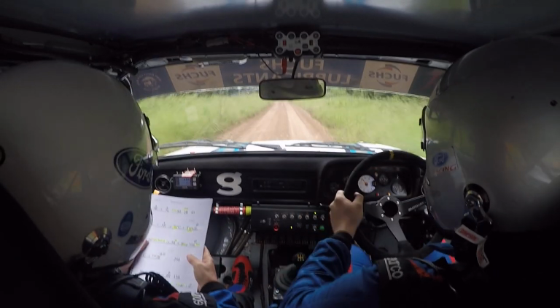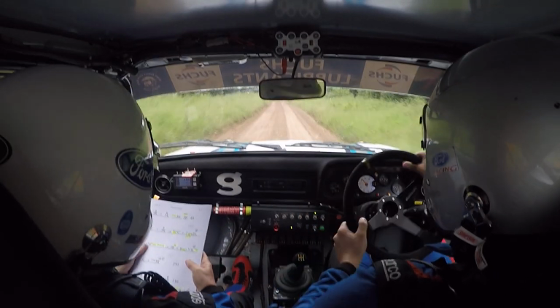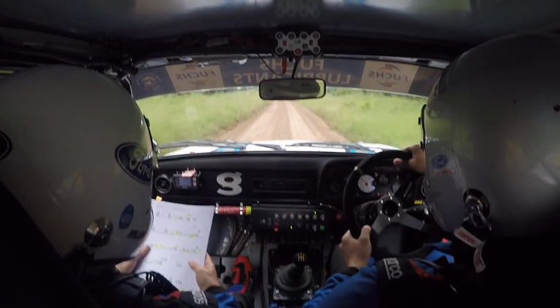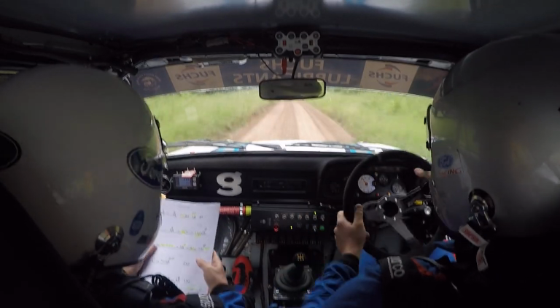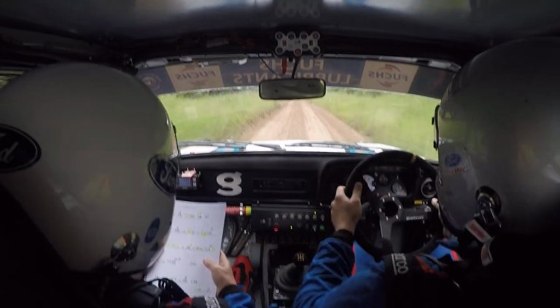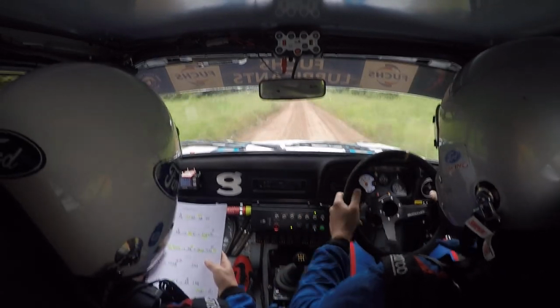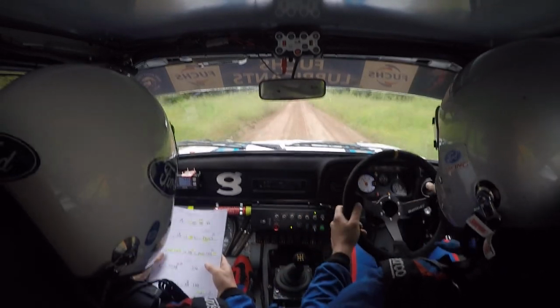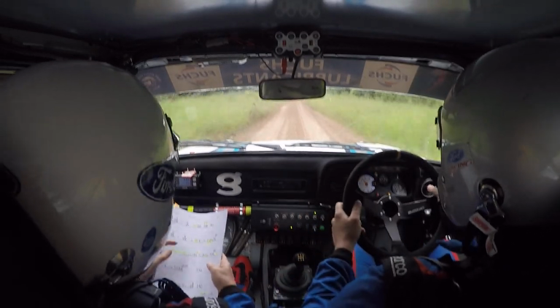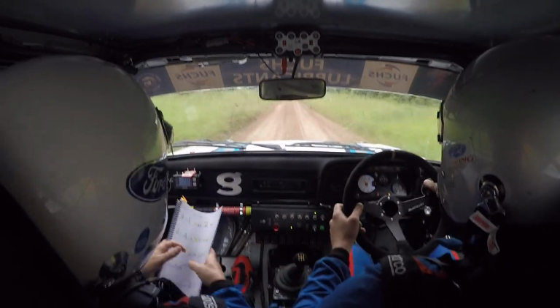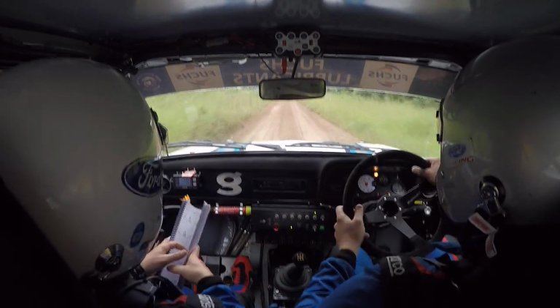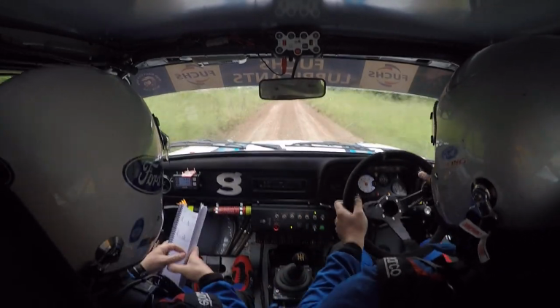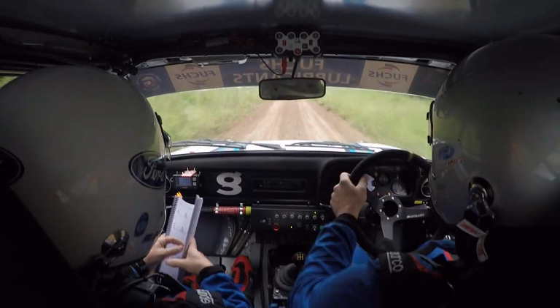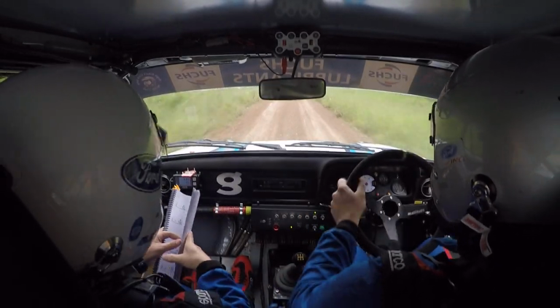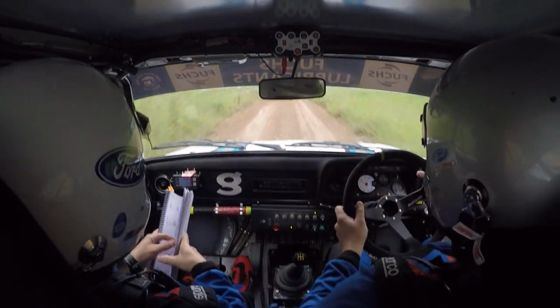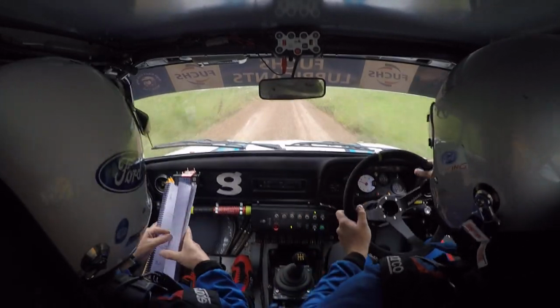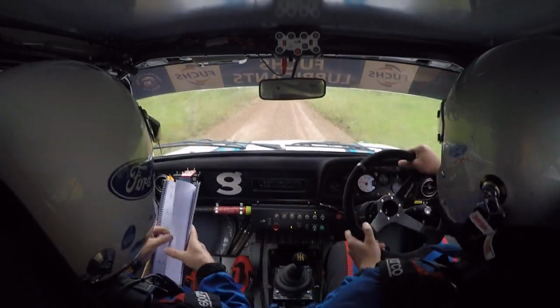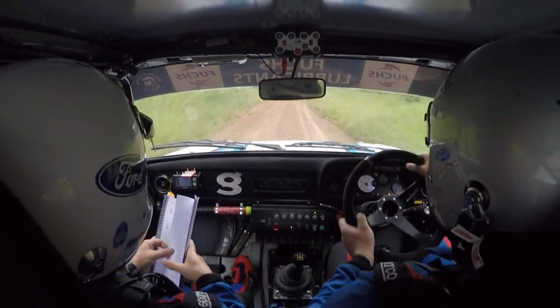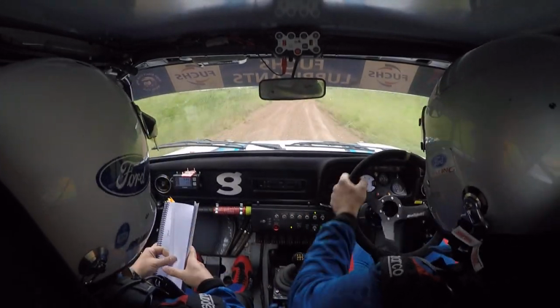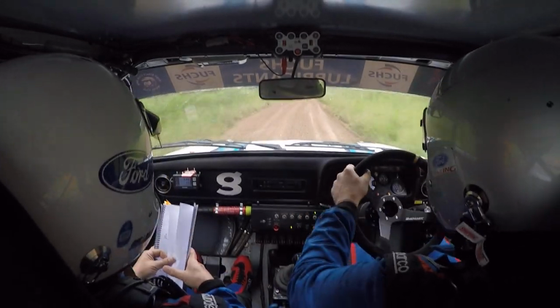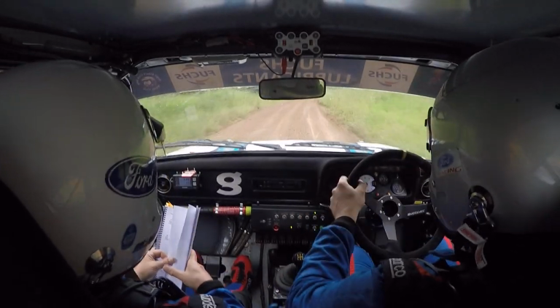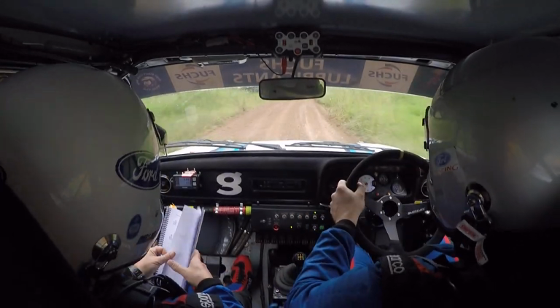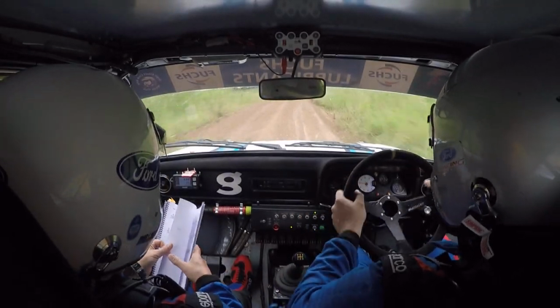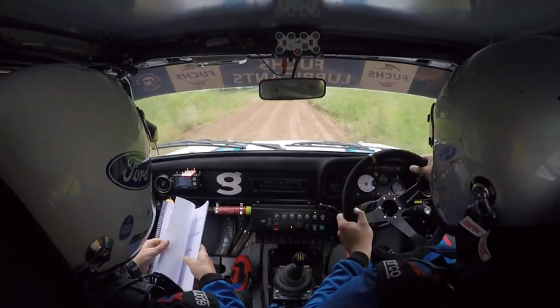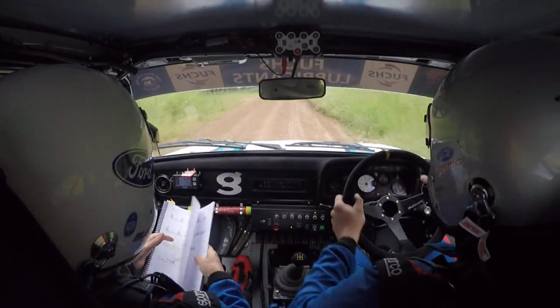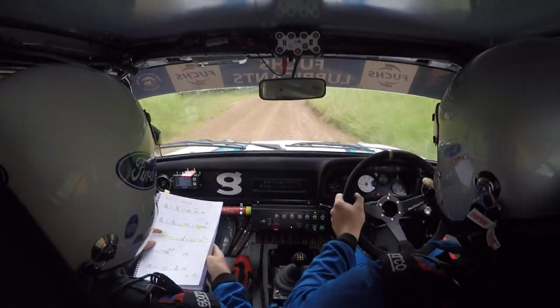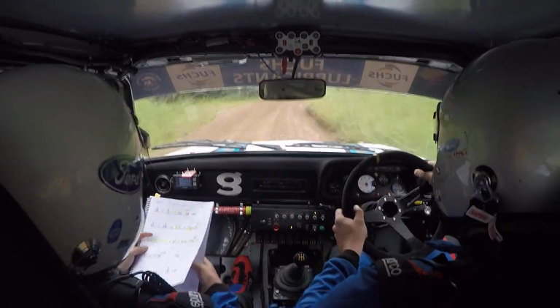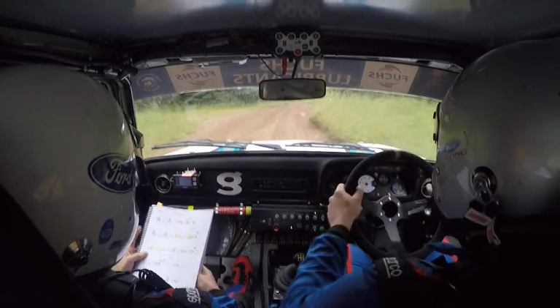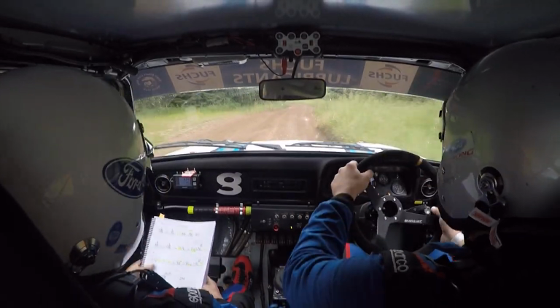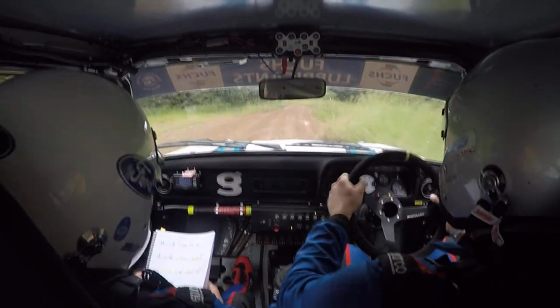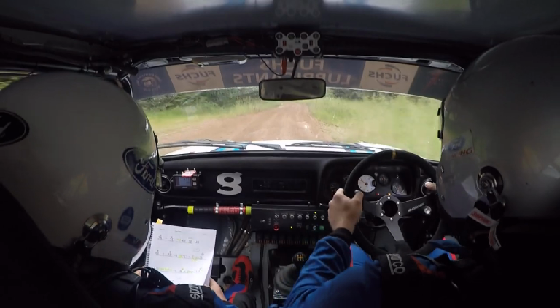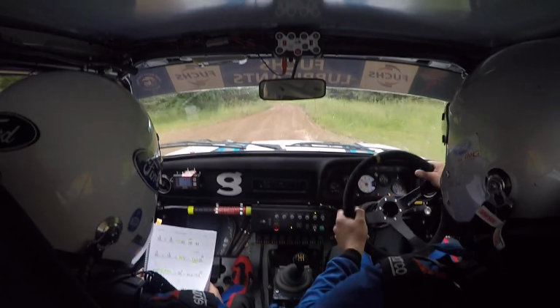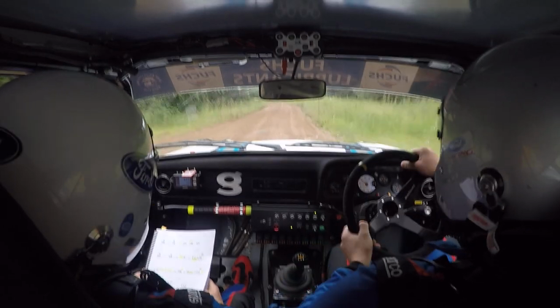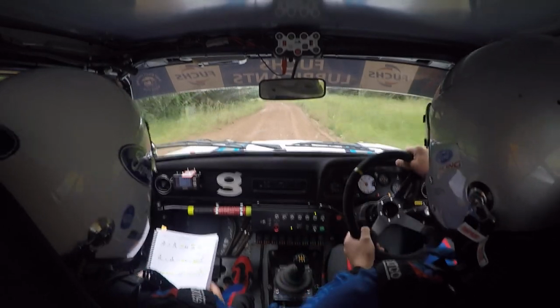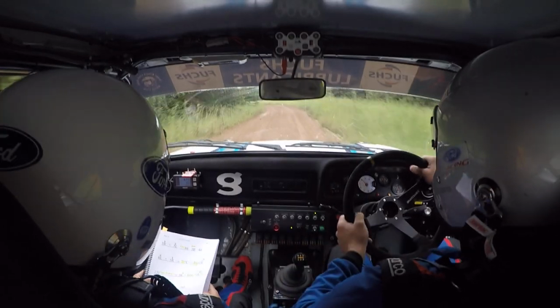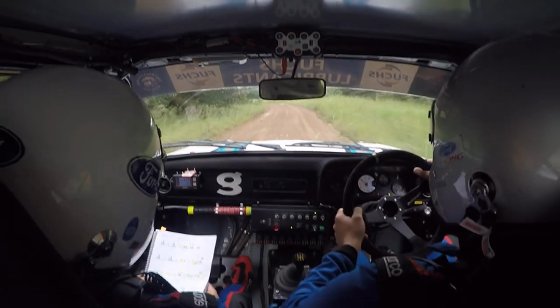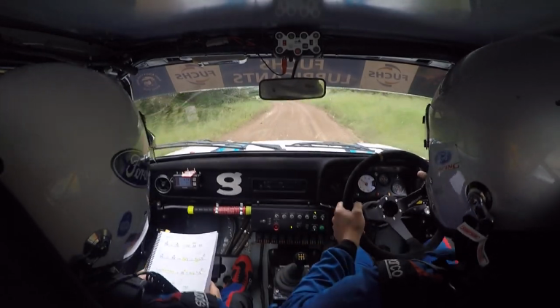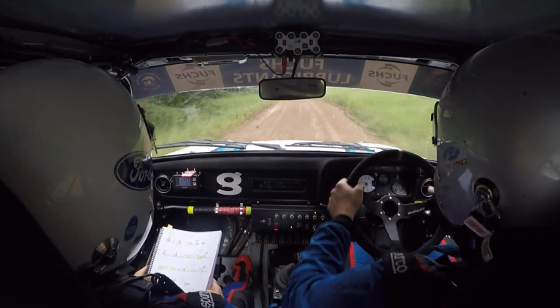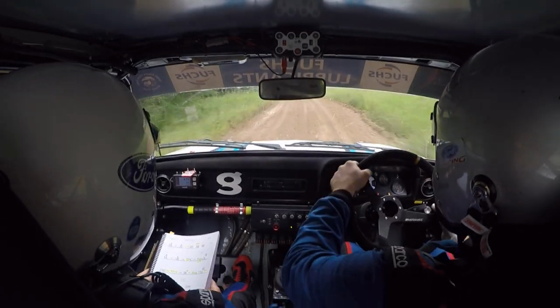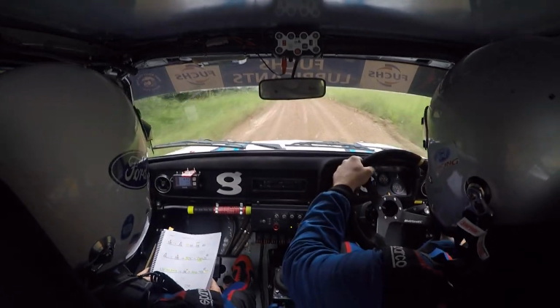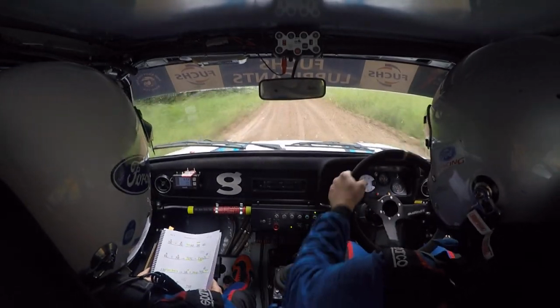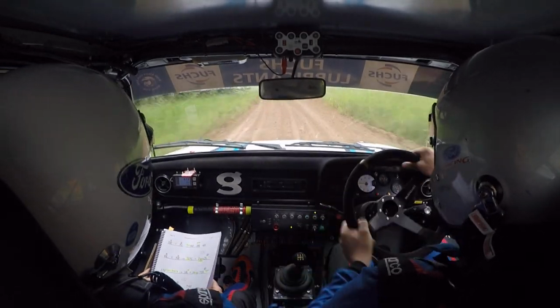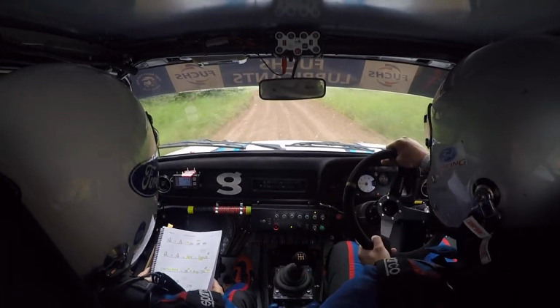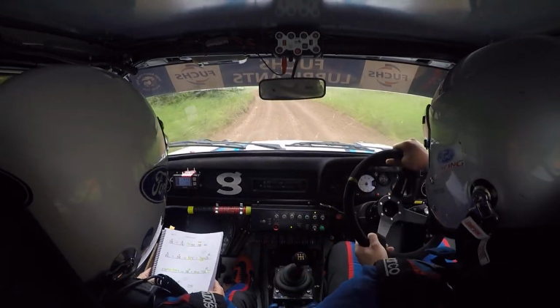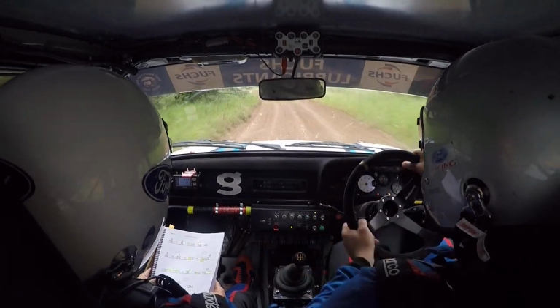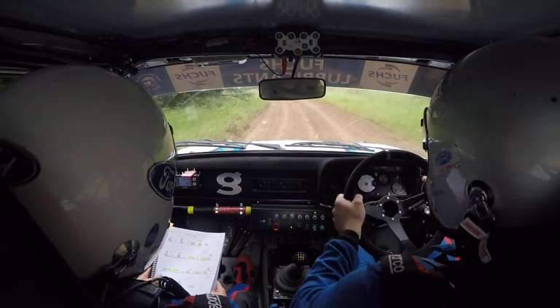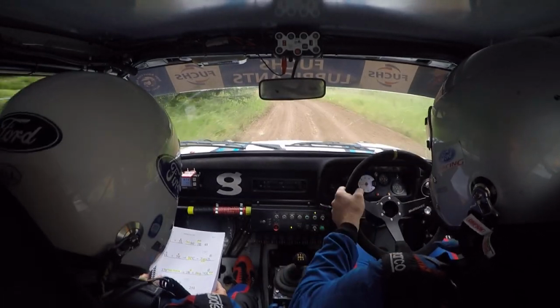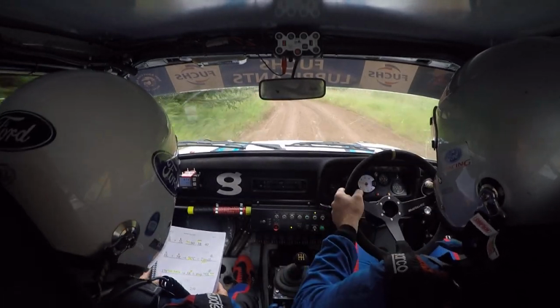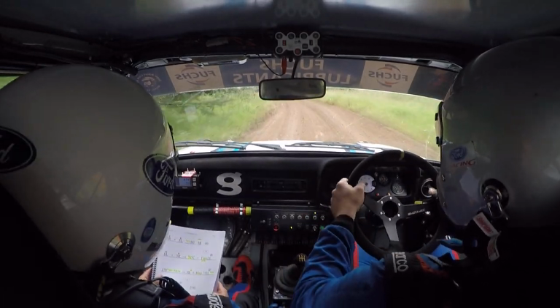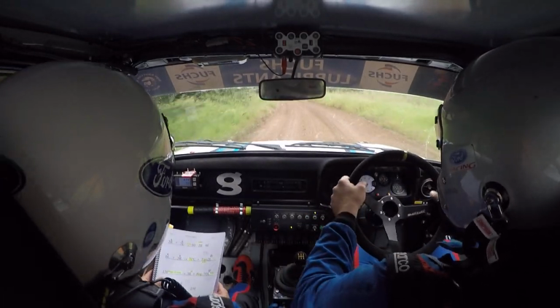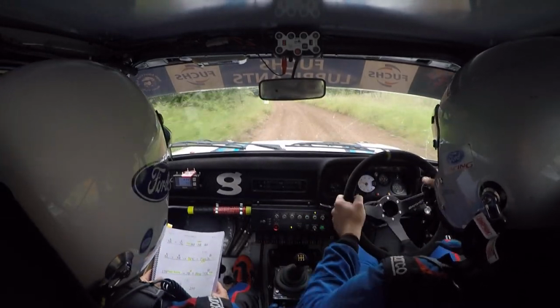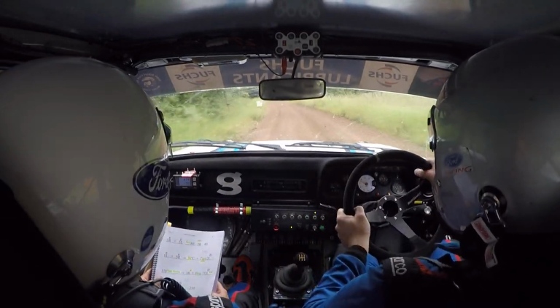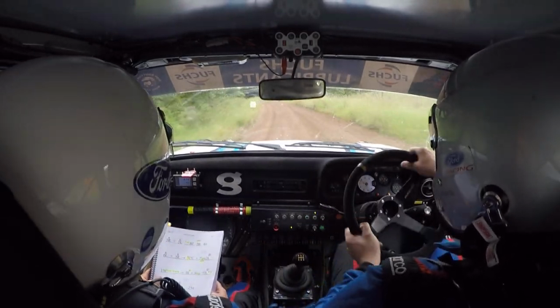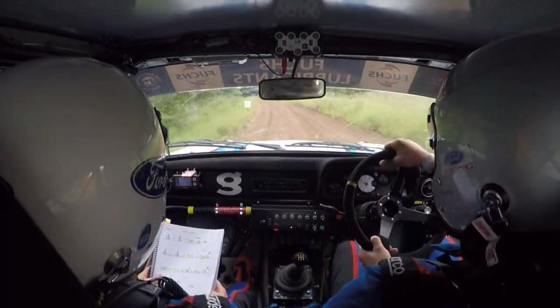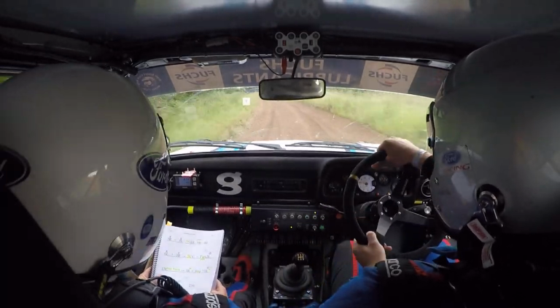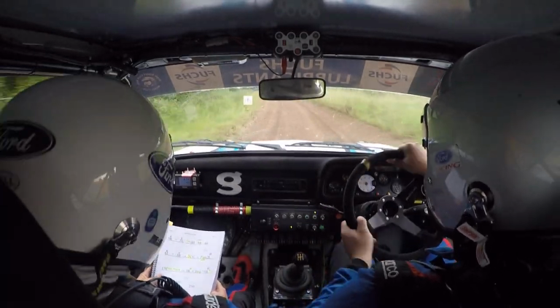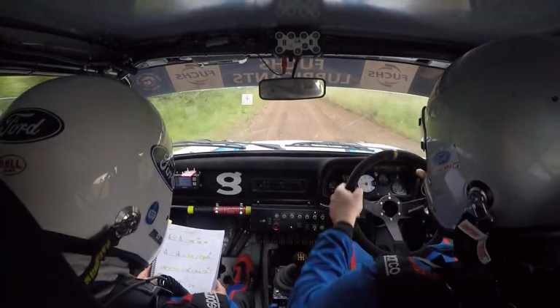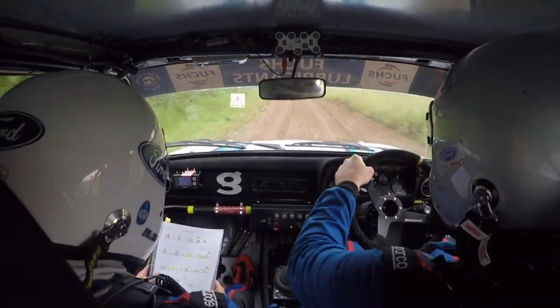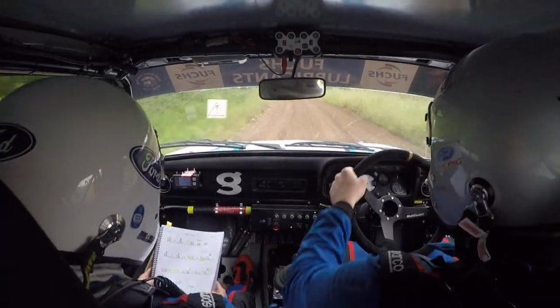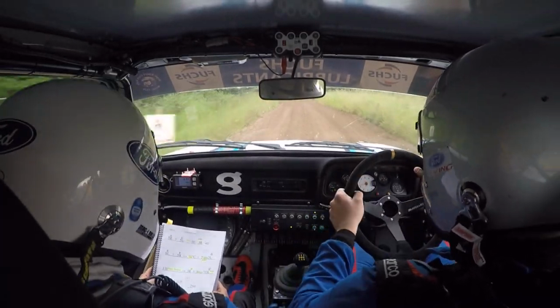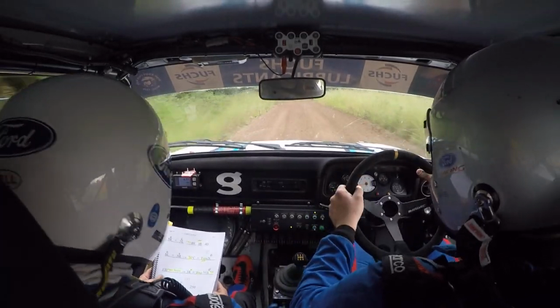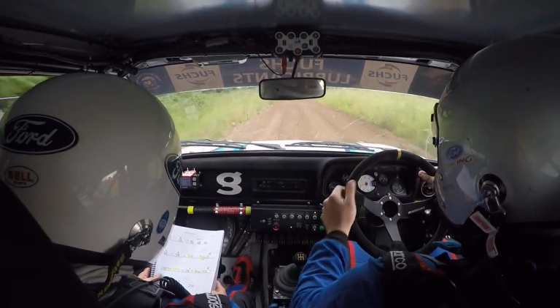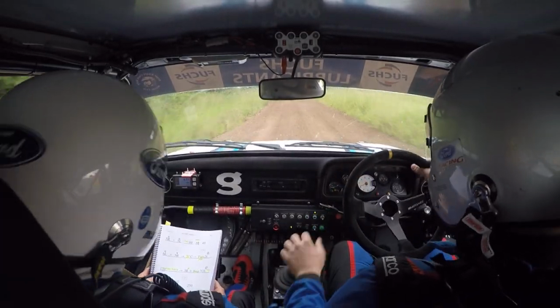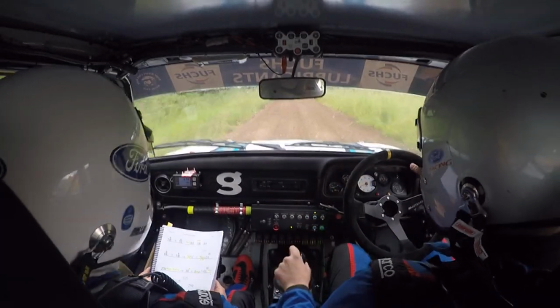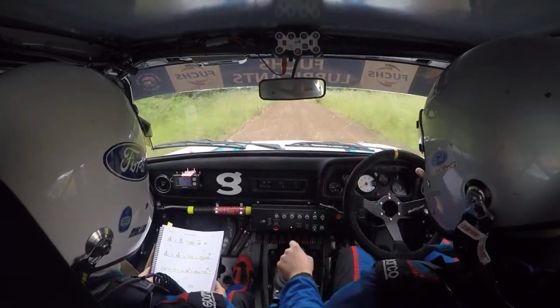3 right, 40. 5 right, 5 left, 80 neat, 3 right, 40.